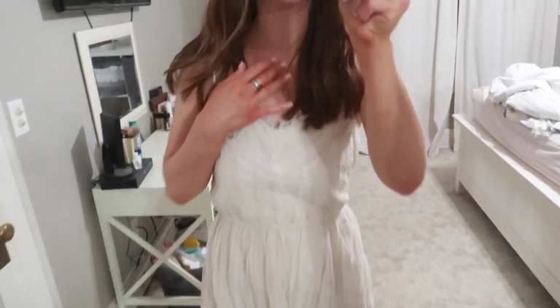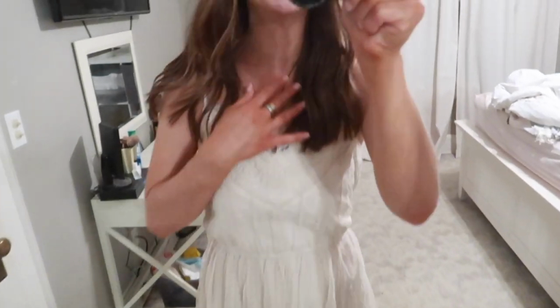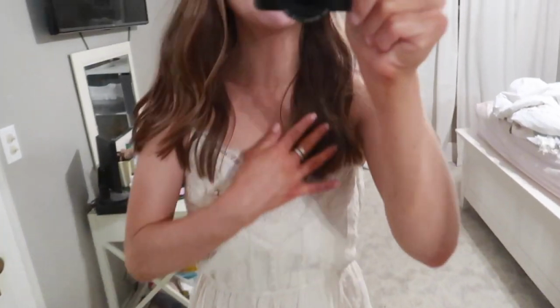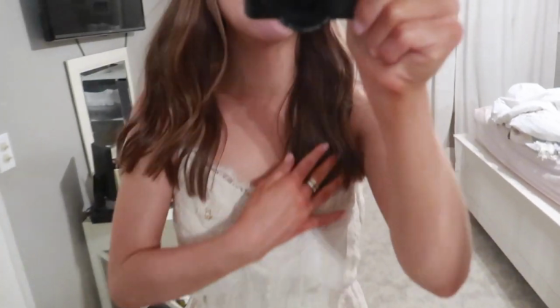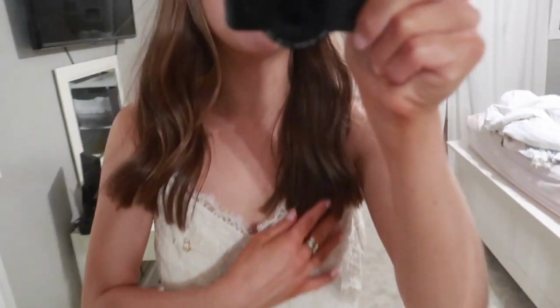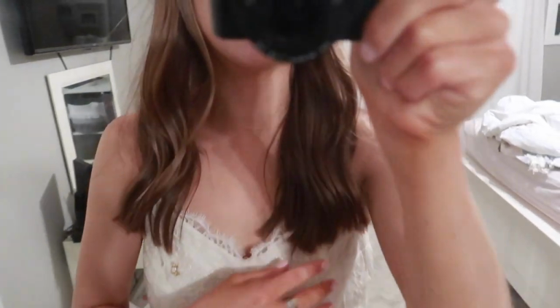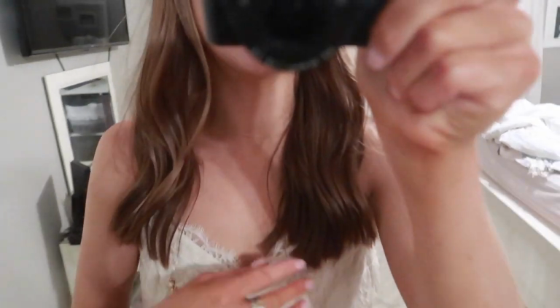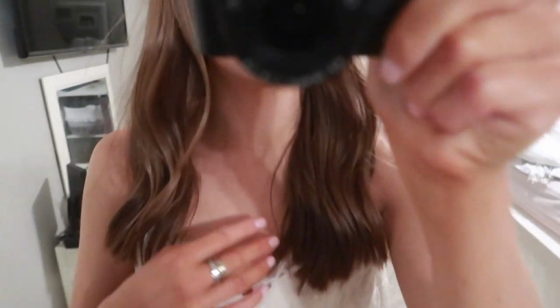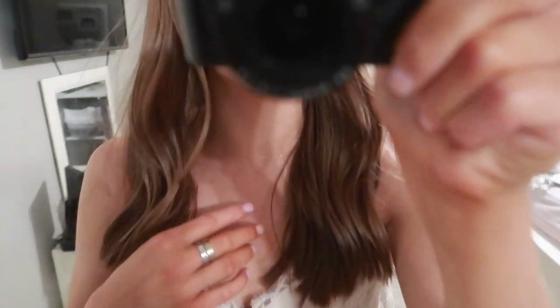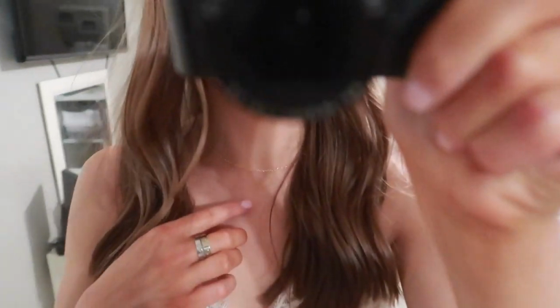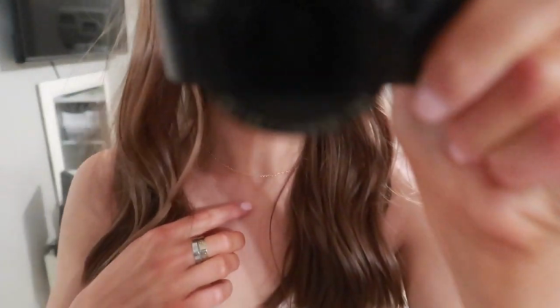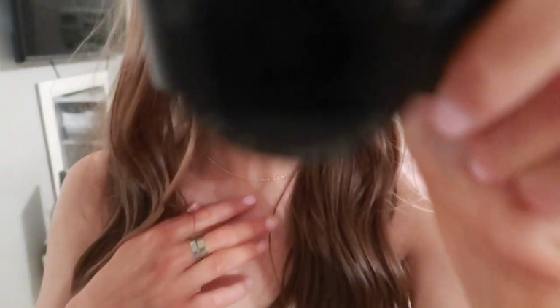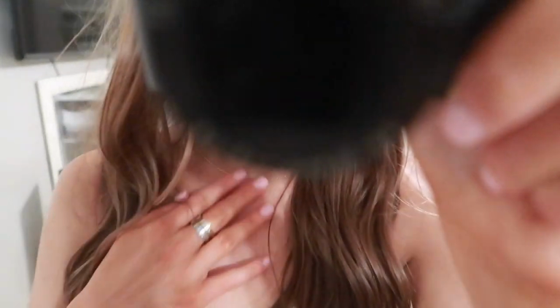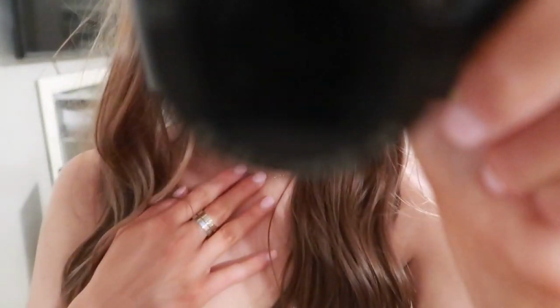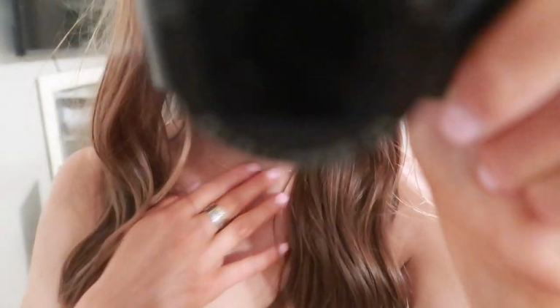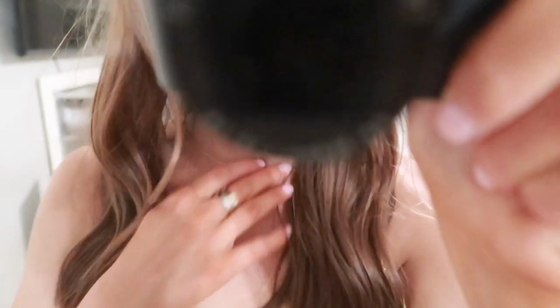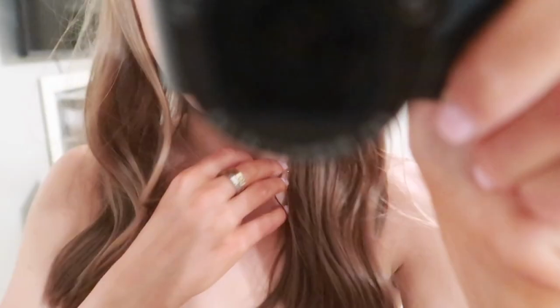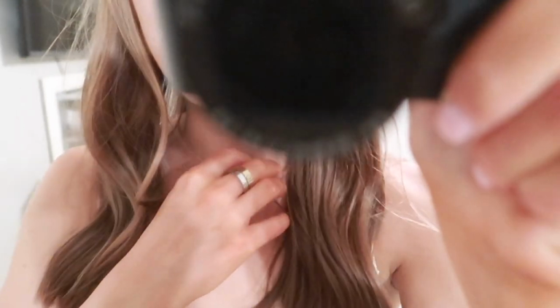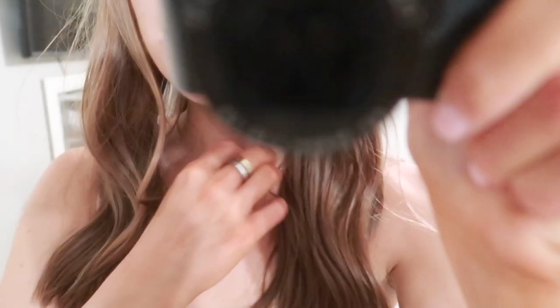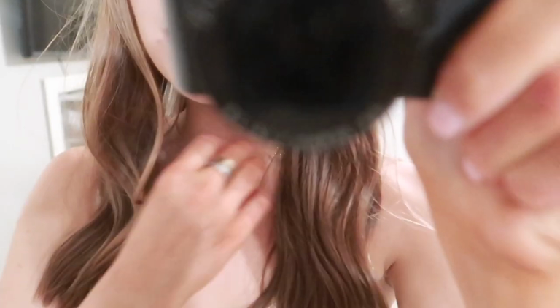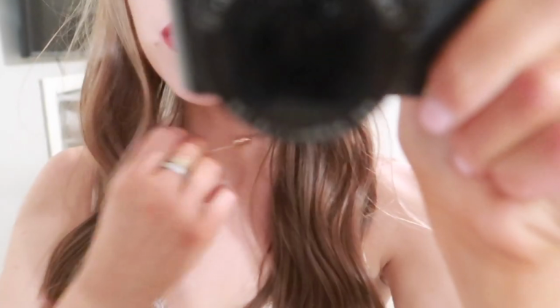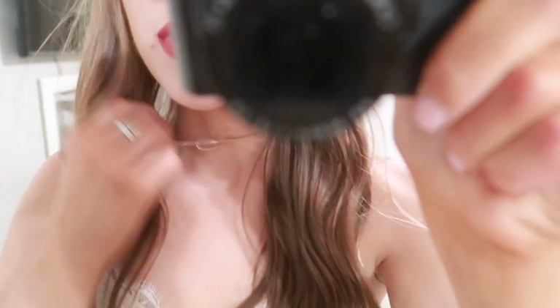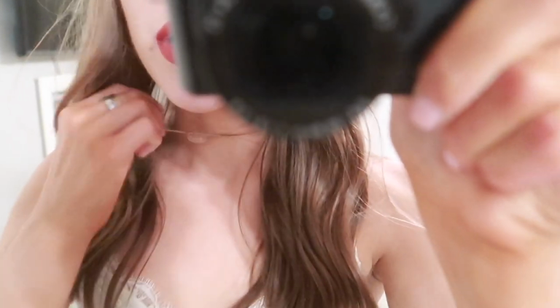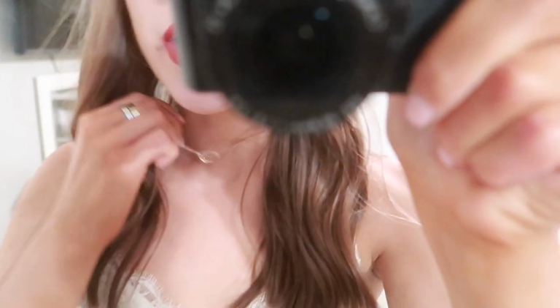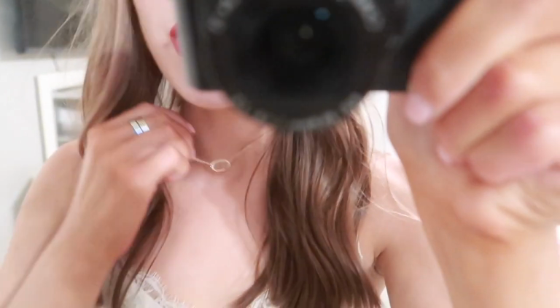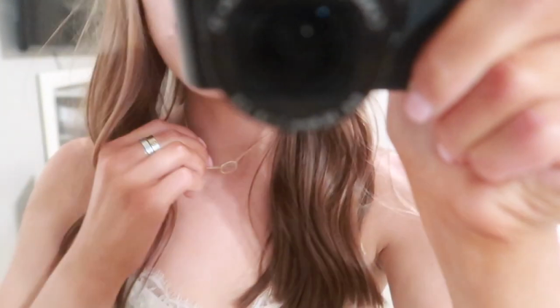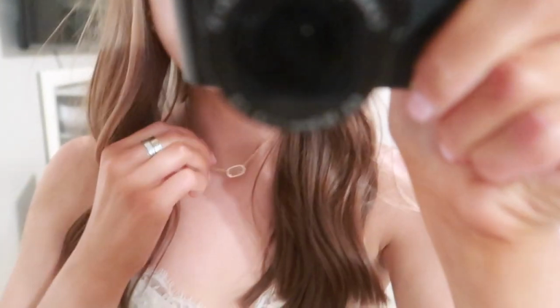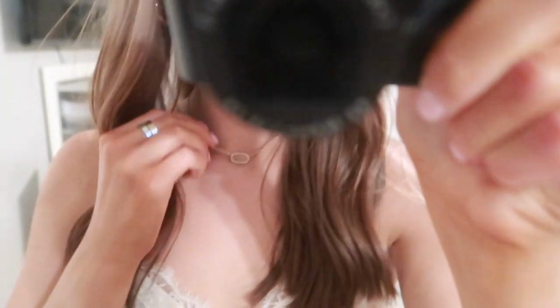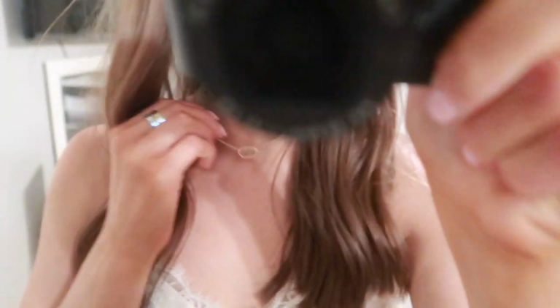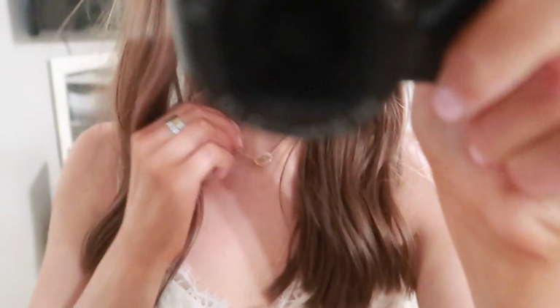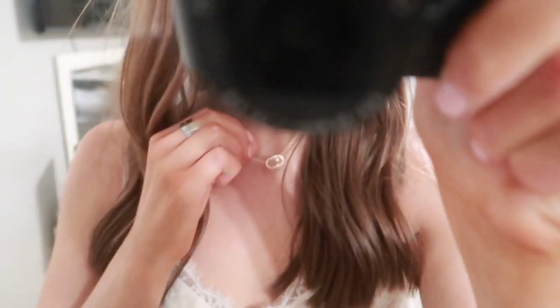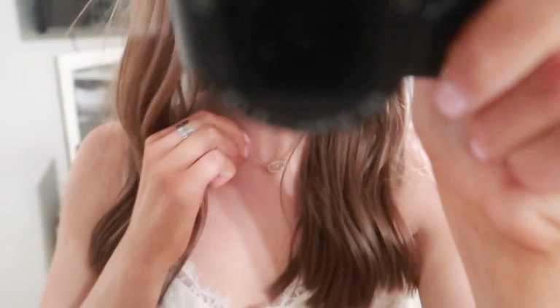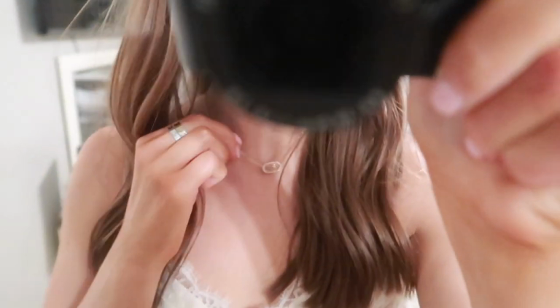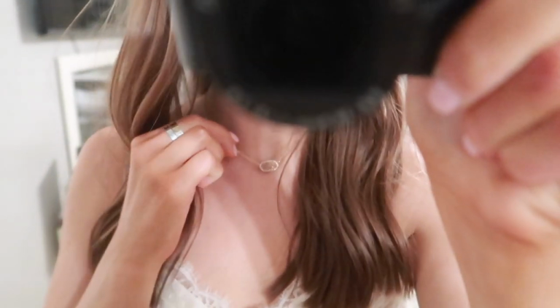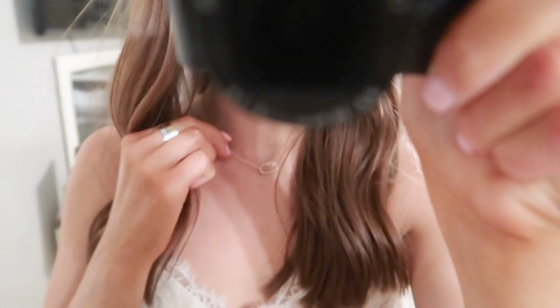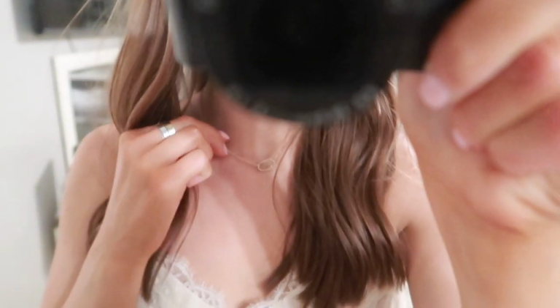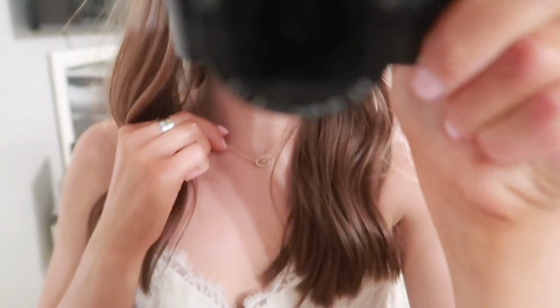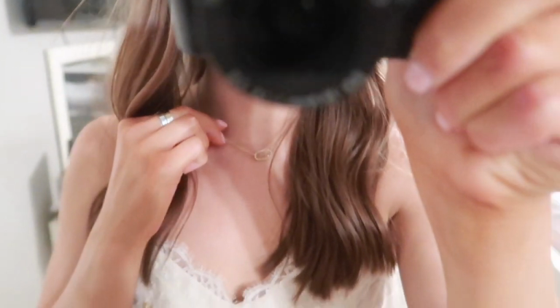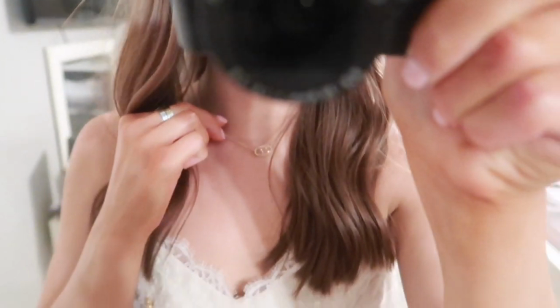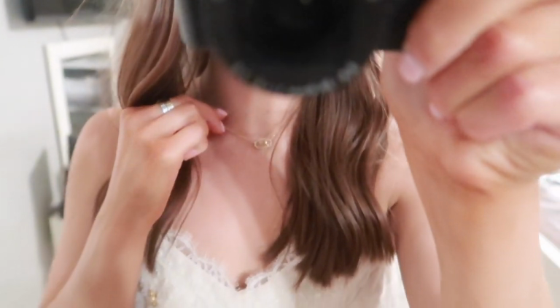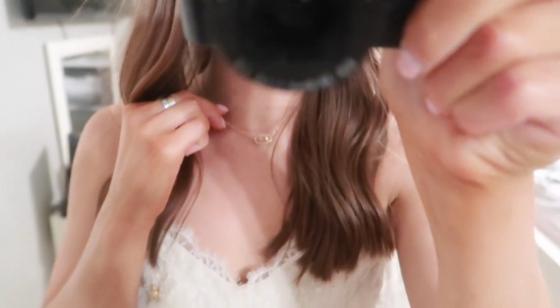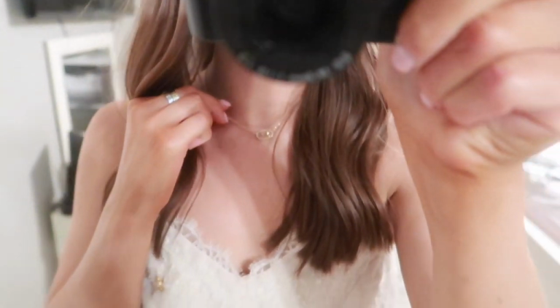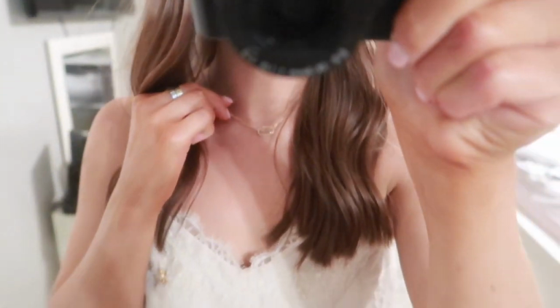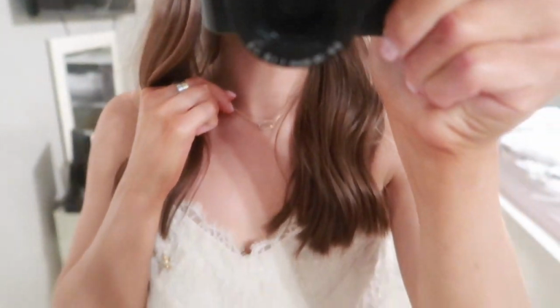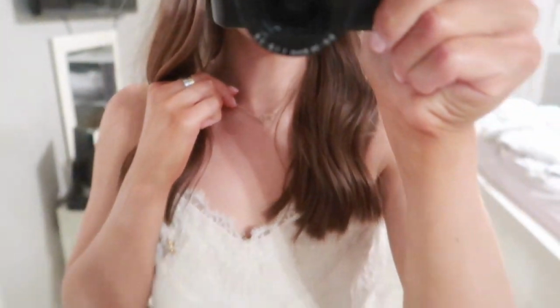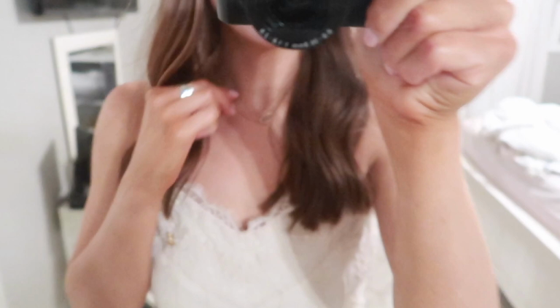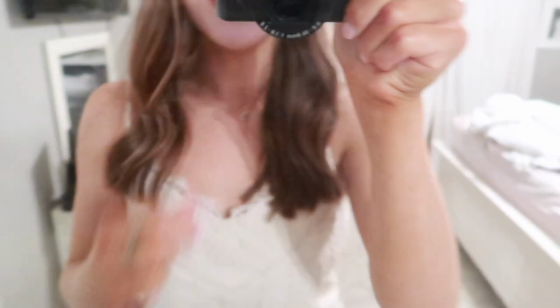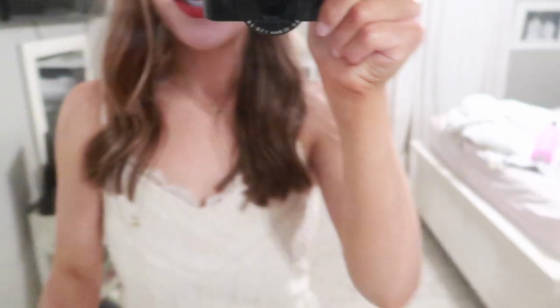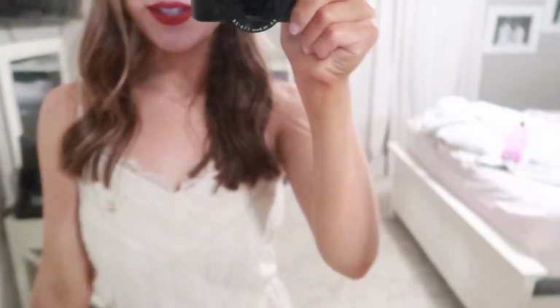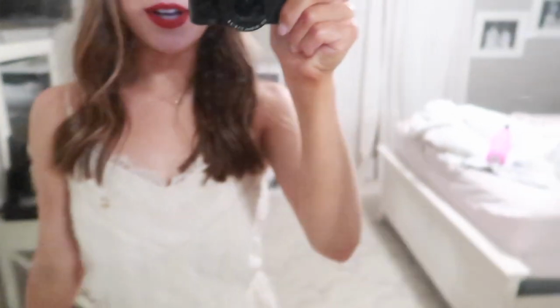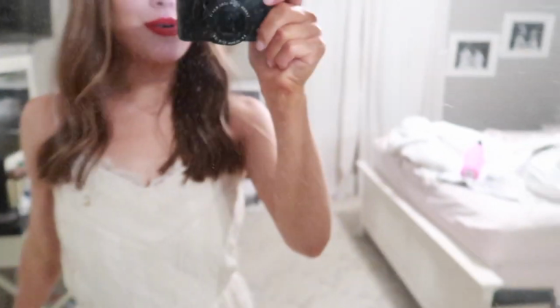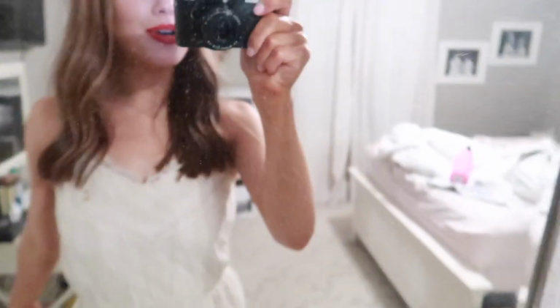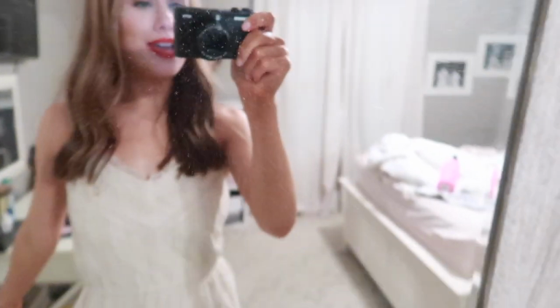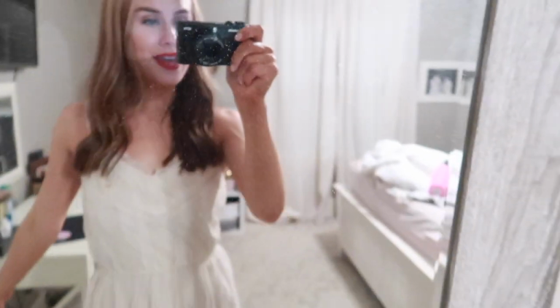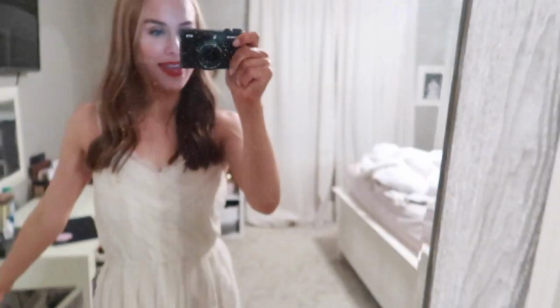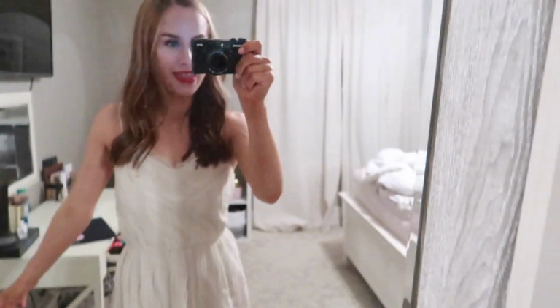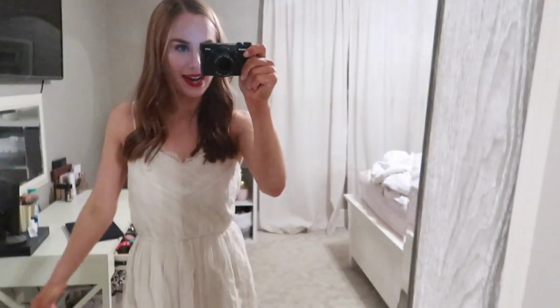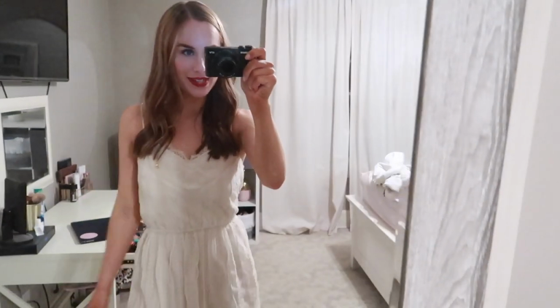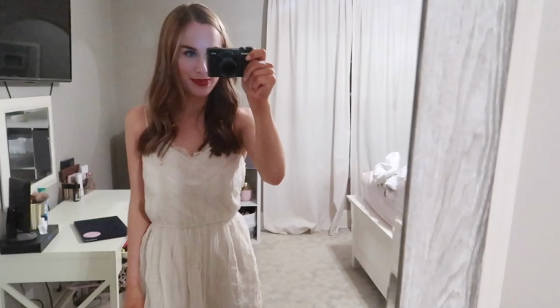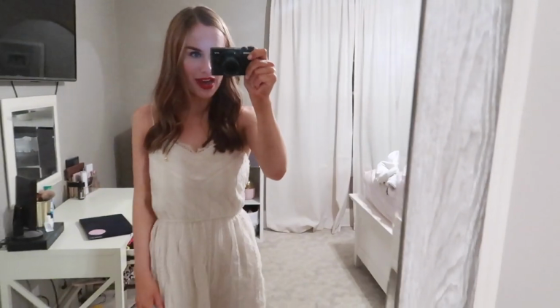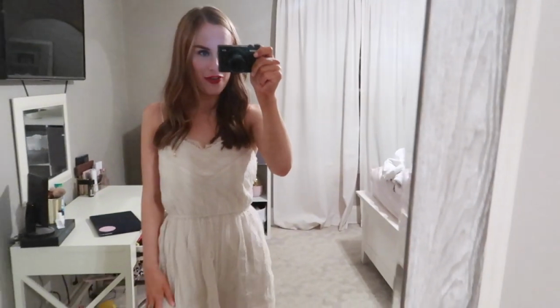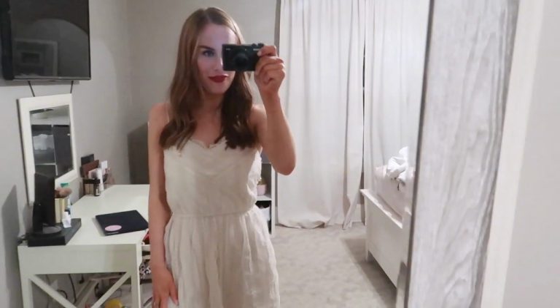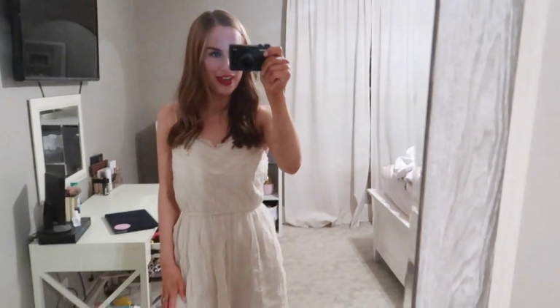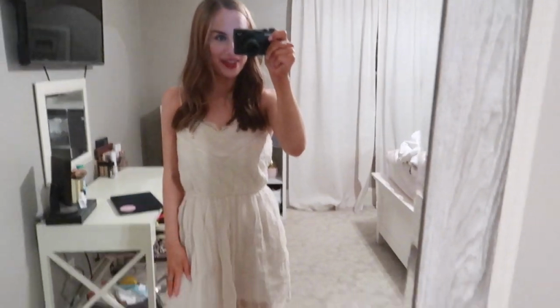Just super simple. And then I just have on my Kendra Scott's. So that is my outfit.